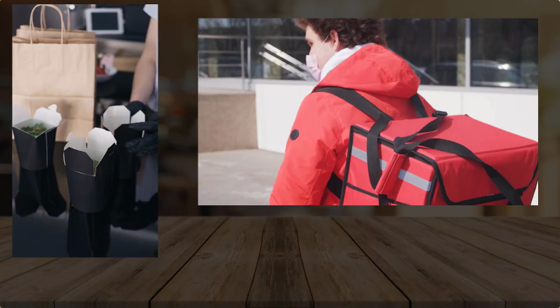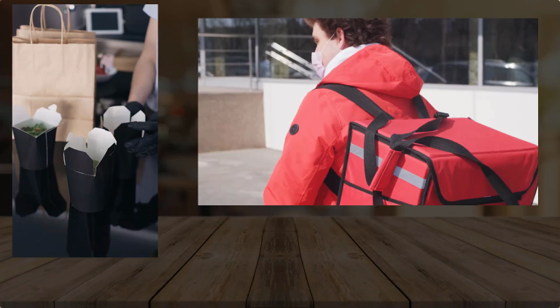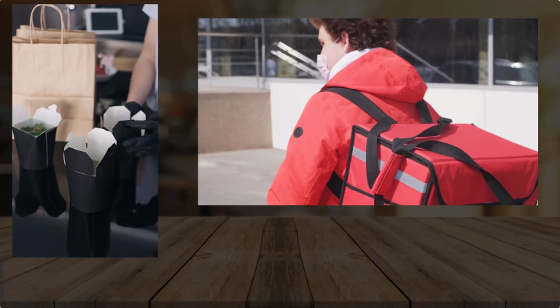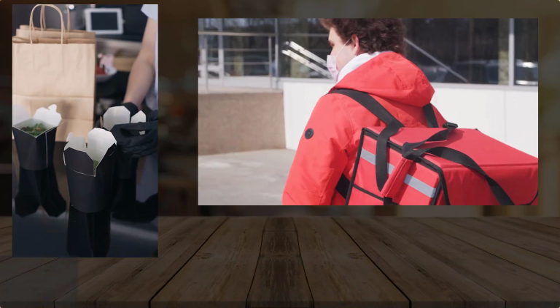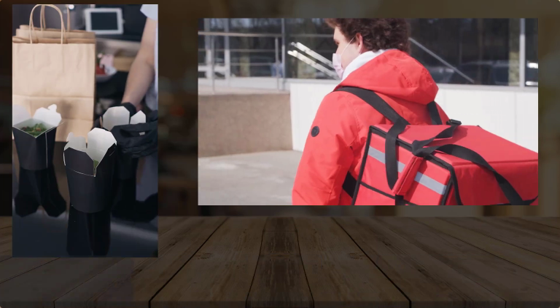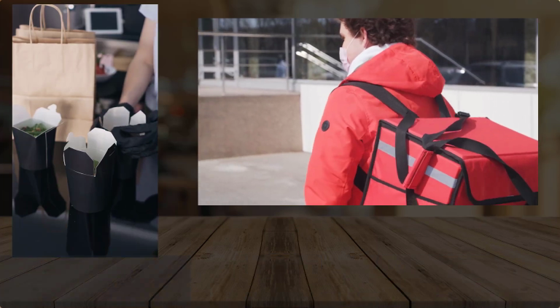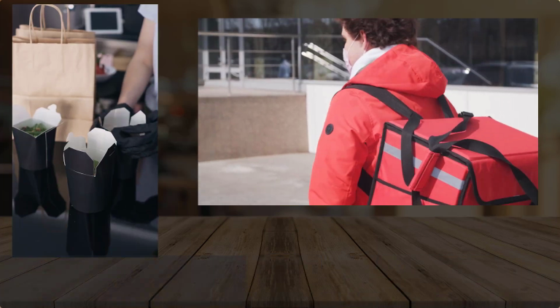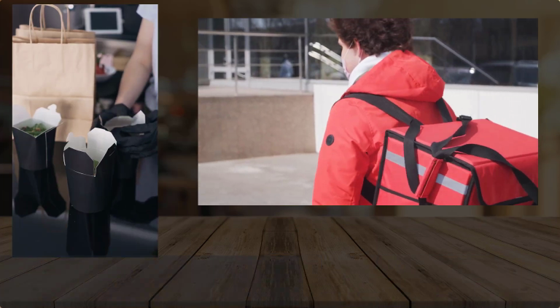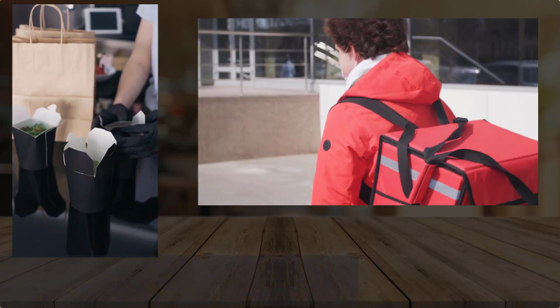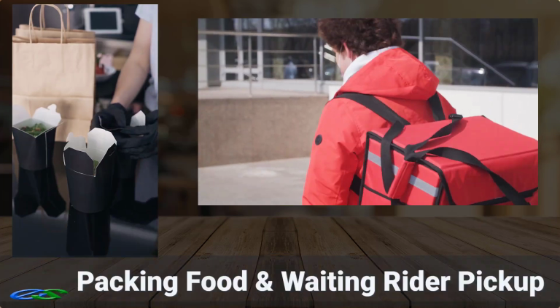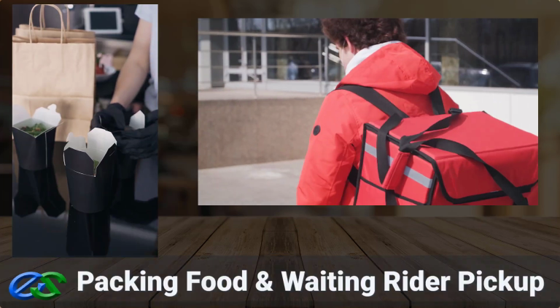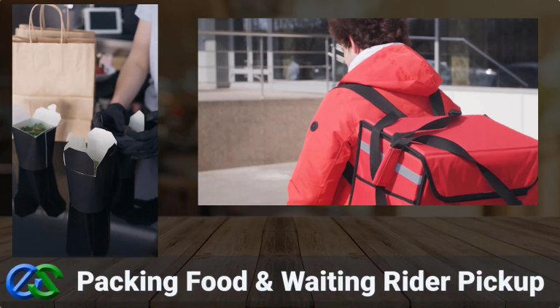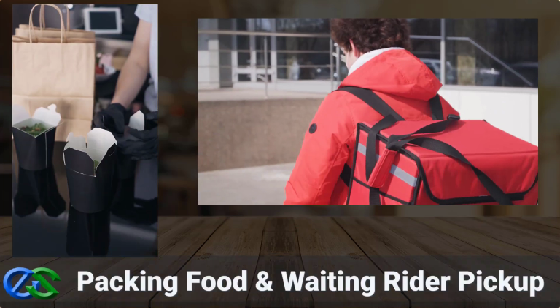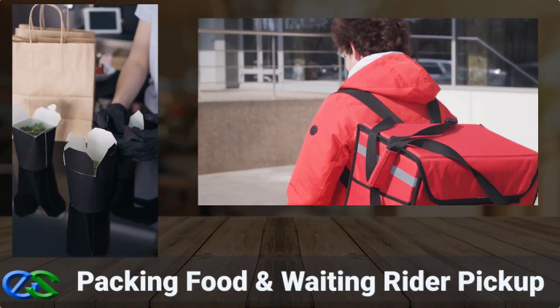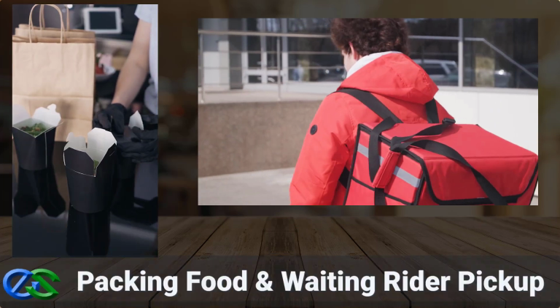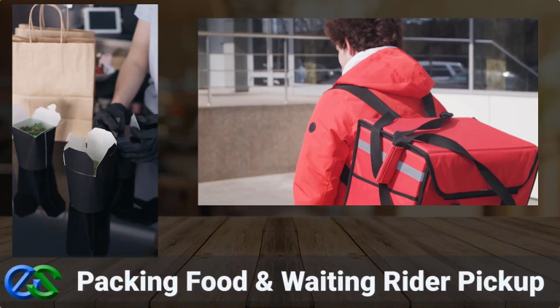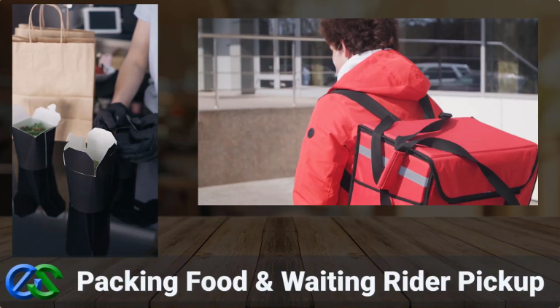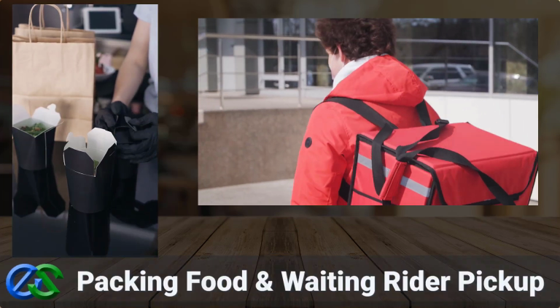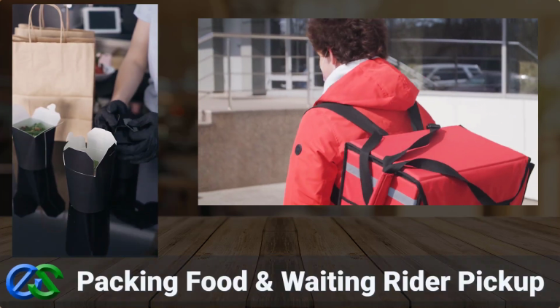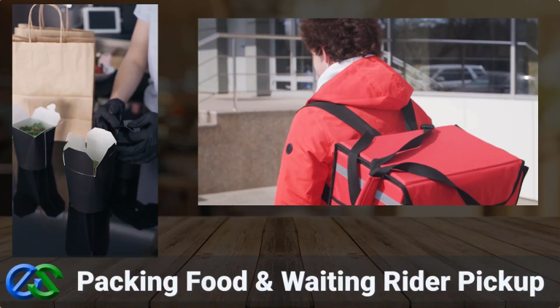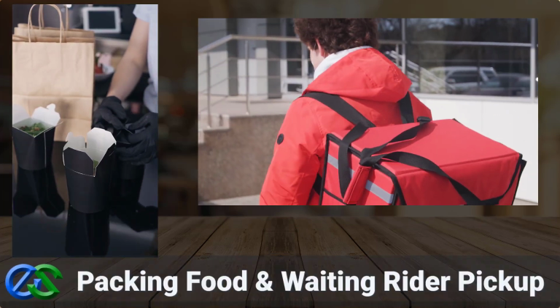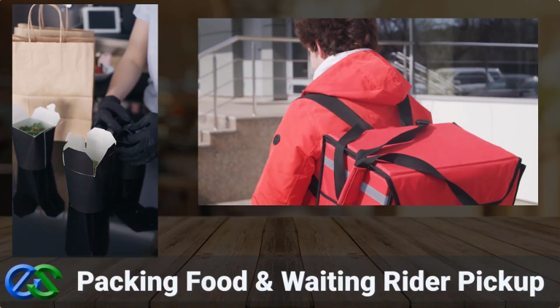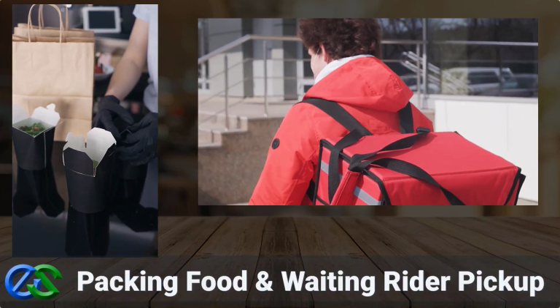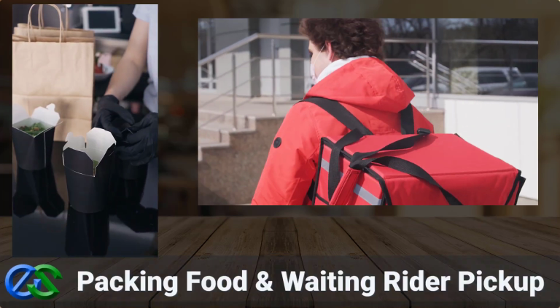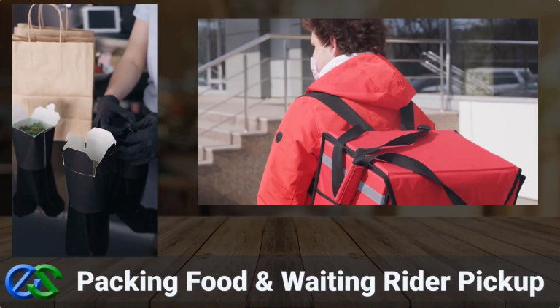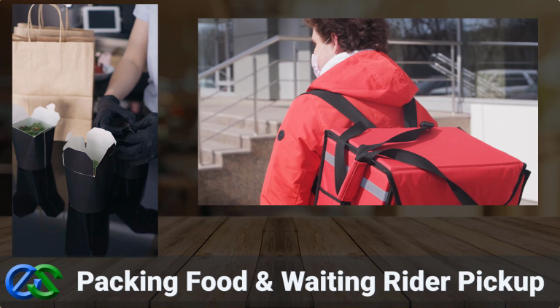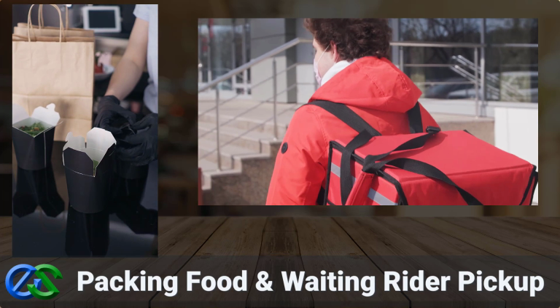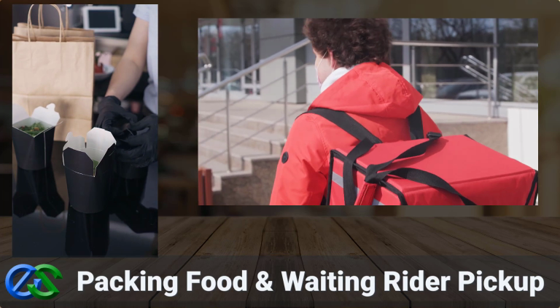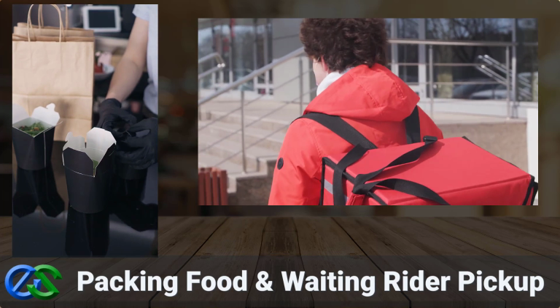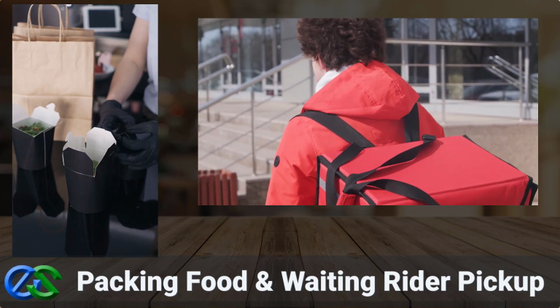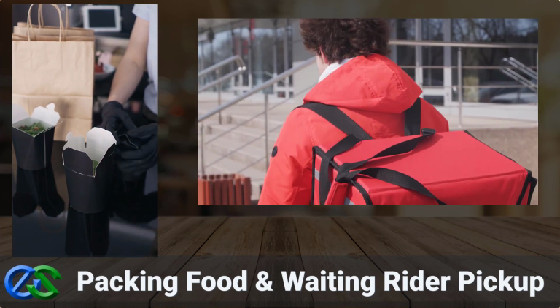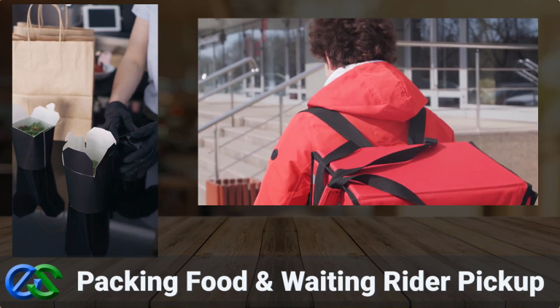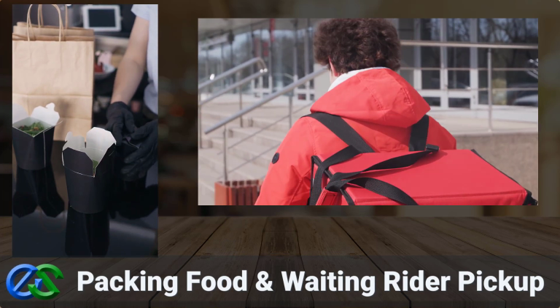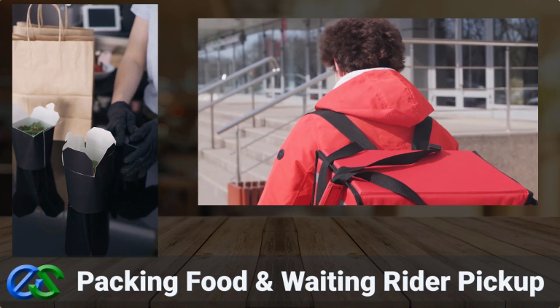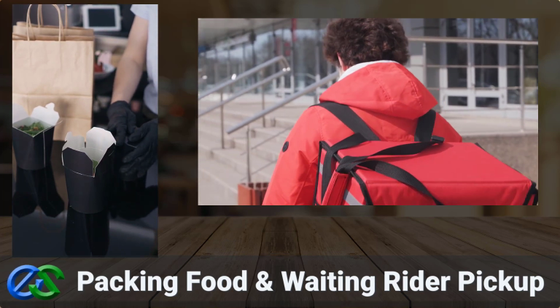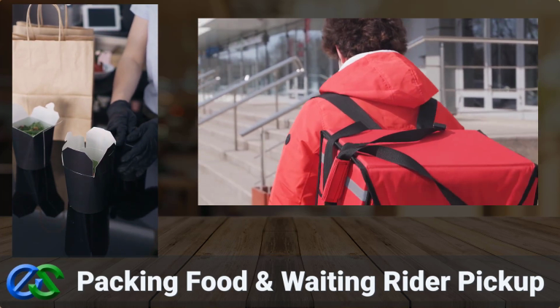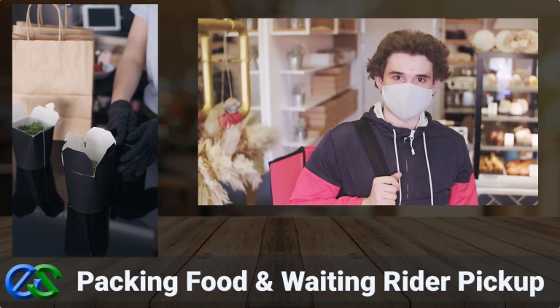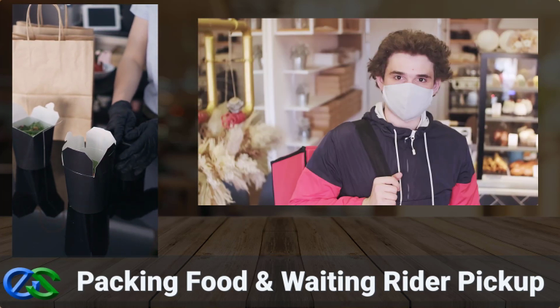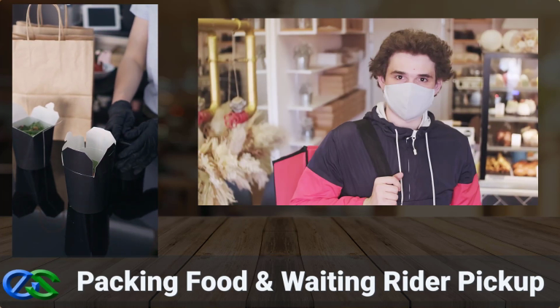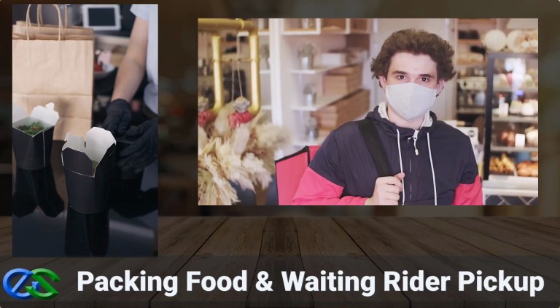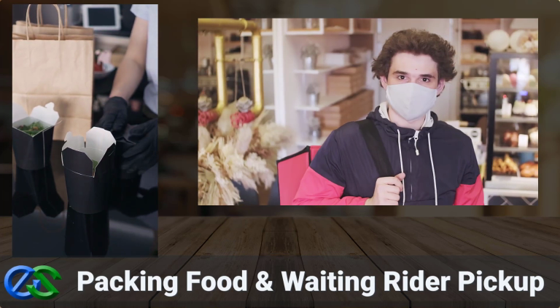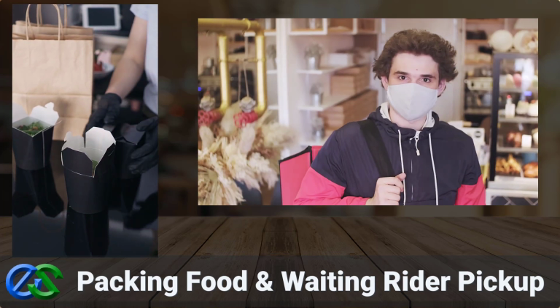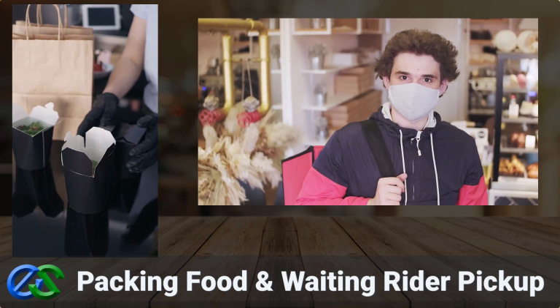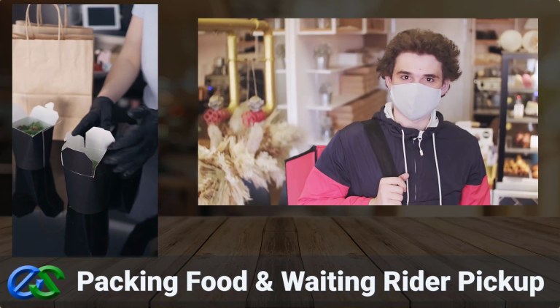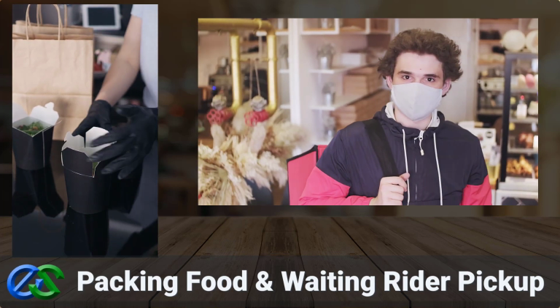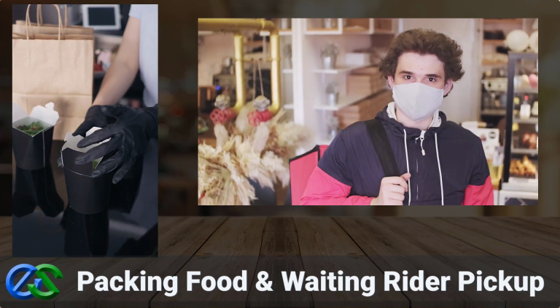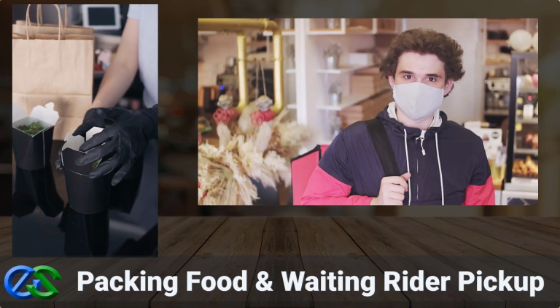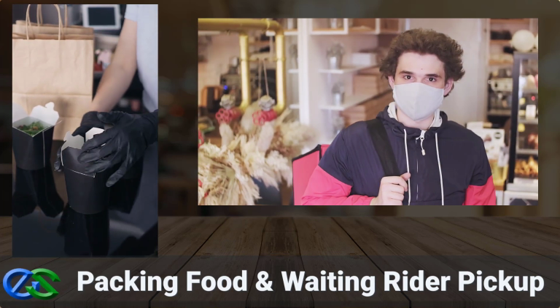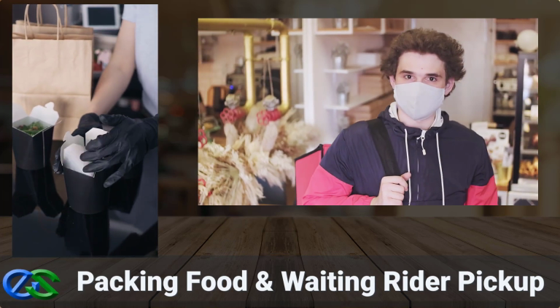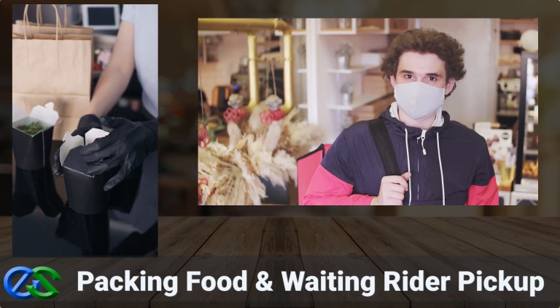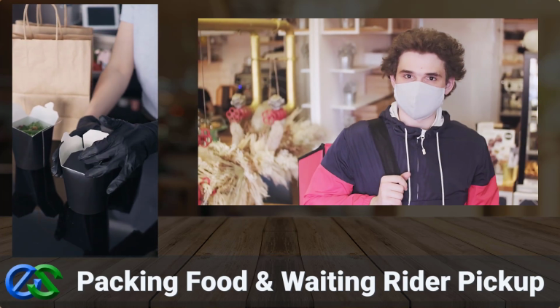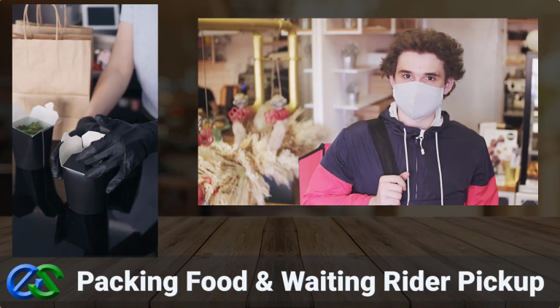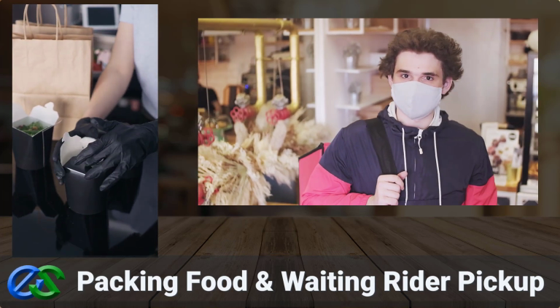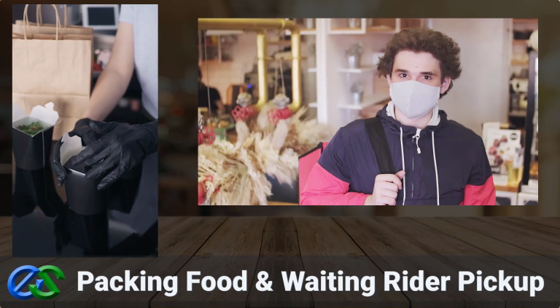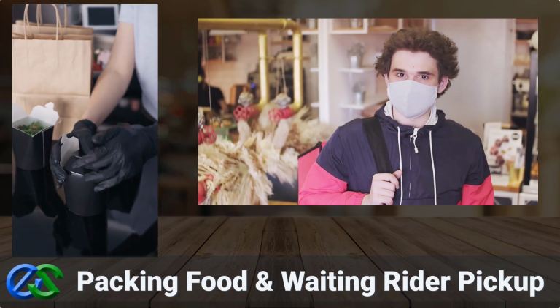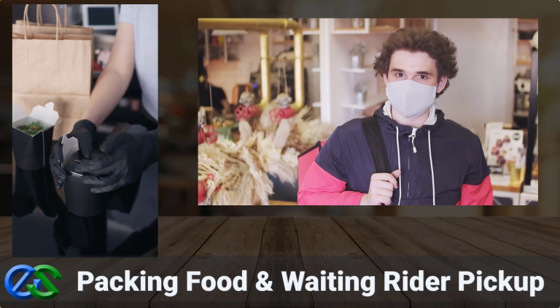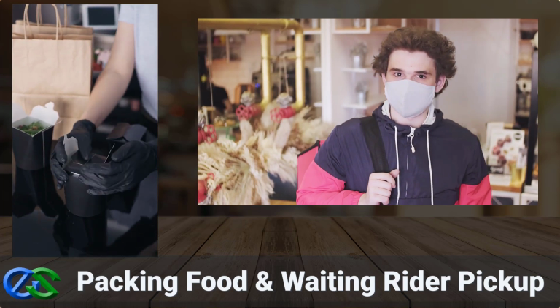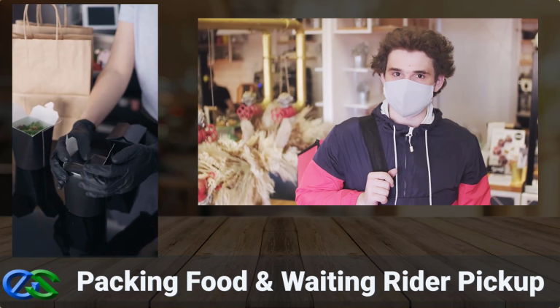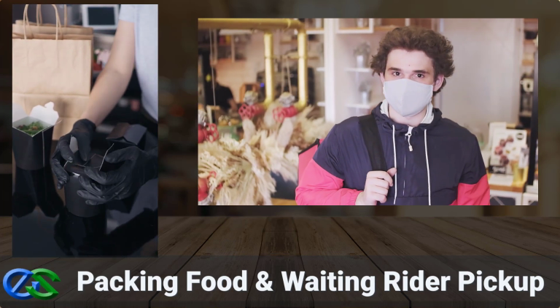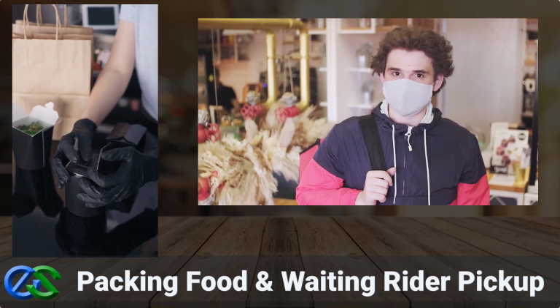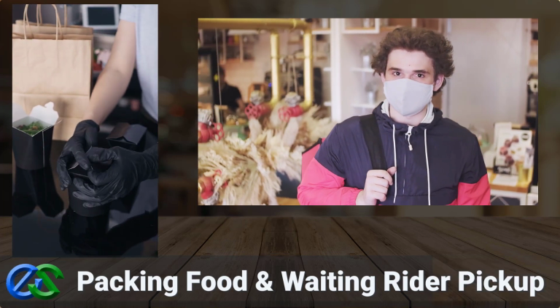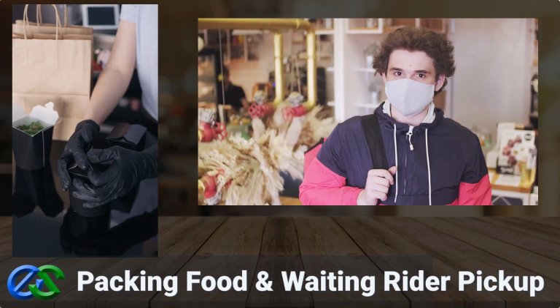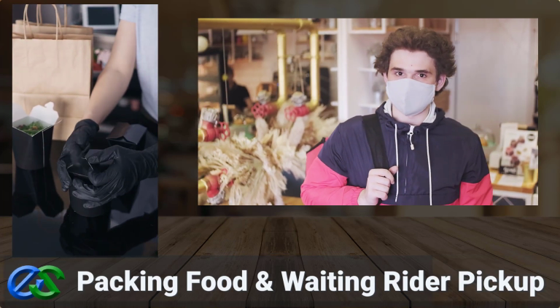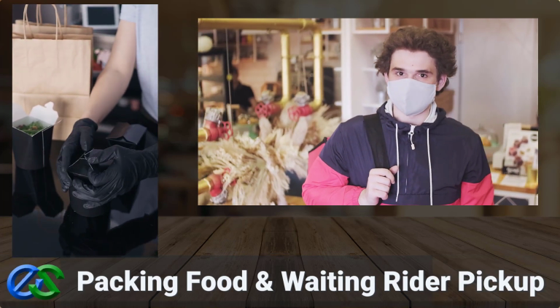As soon as your customer's order is ready and properly packed, a rider is on their way to pick up at your outlet.